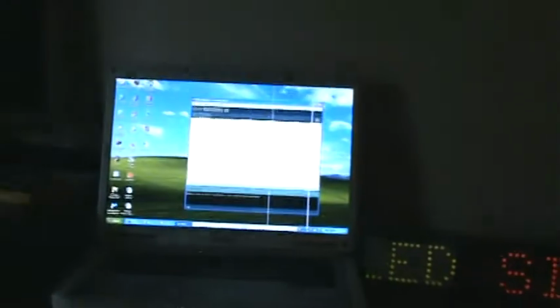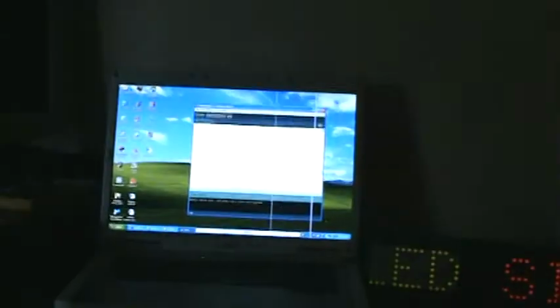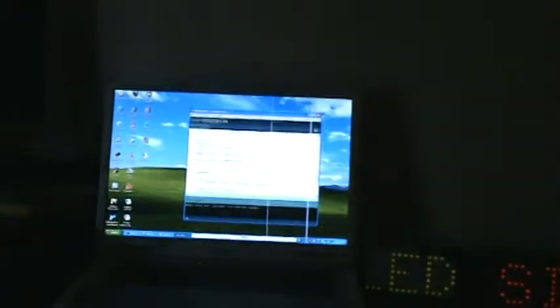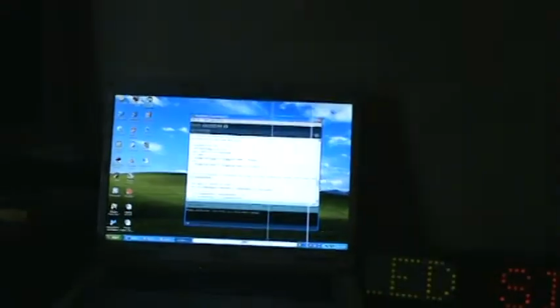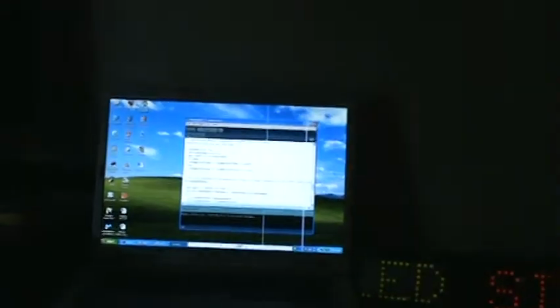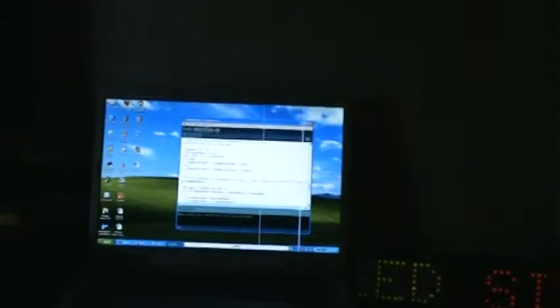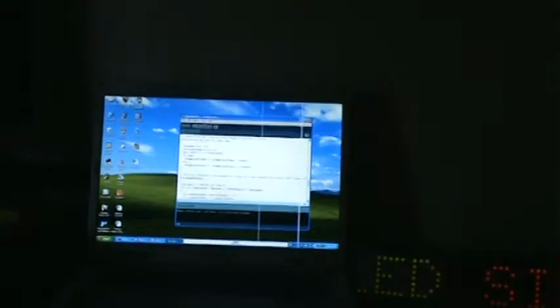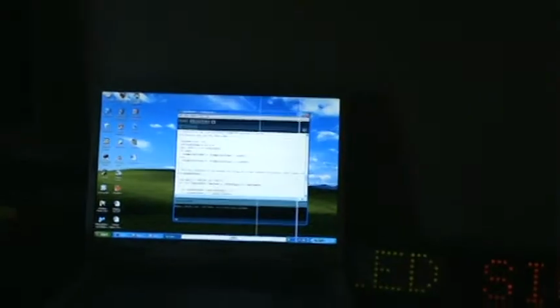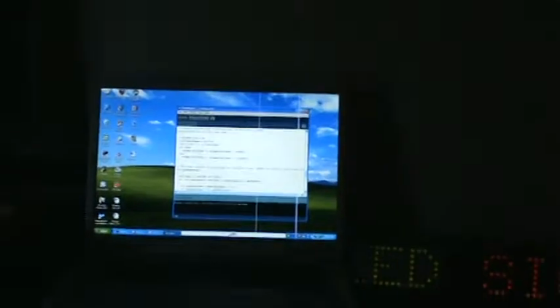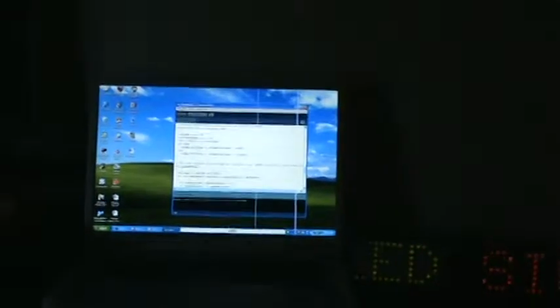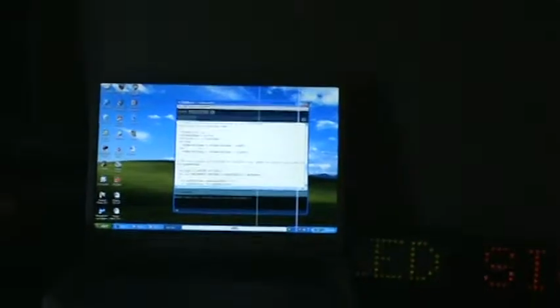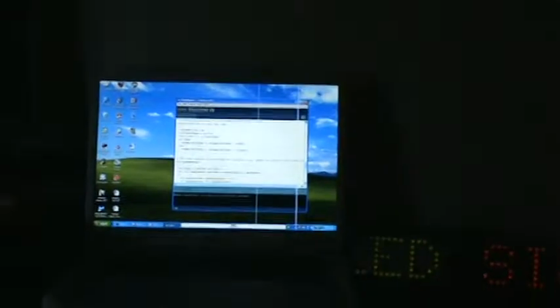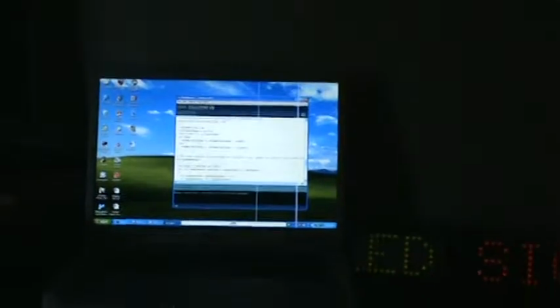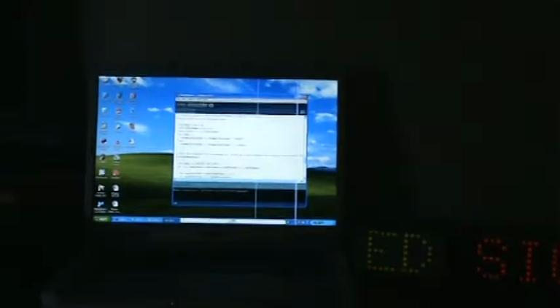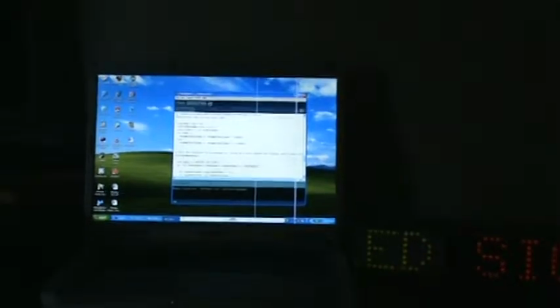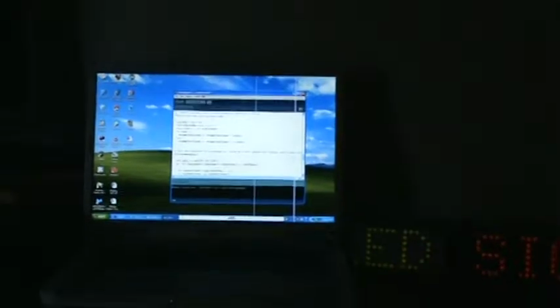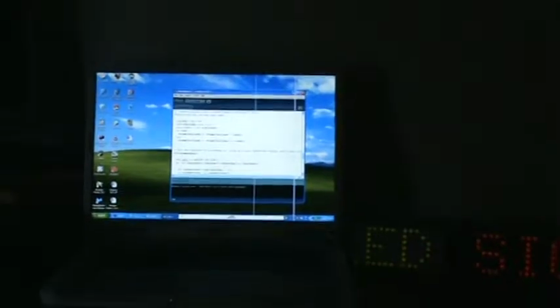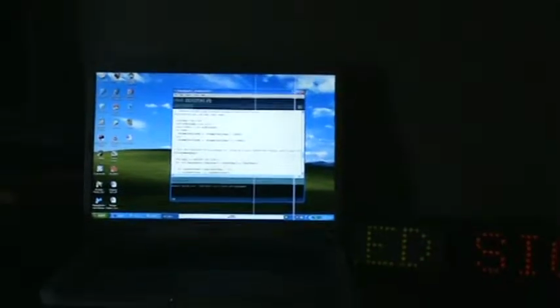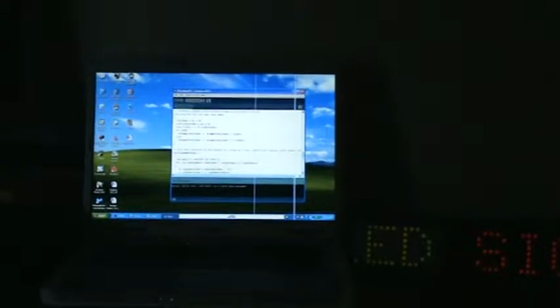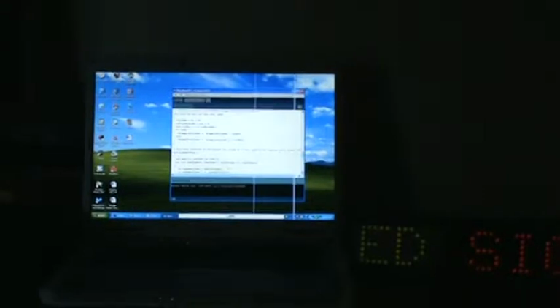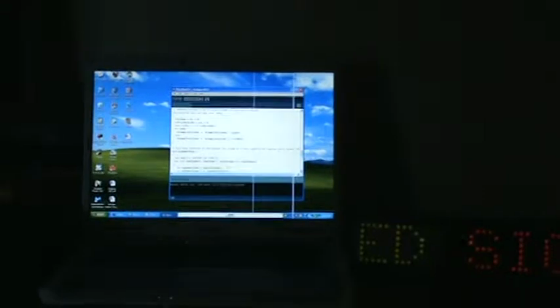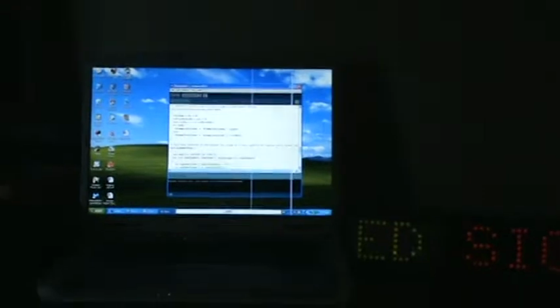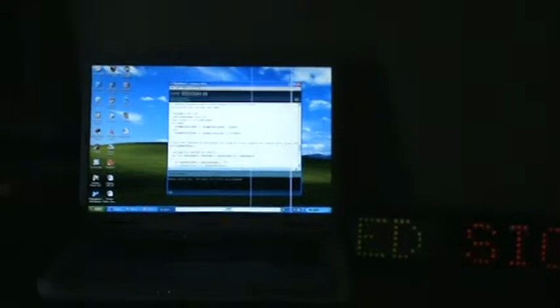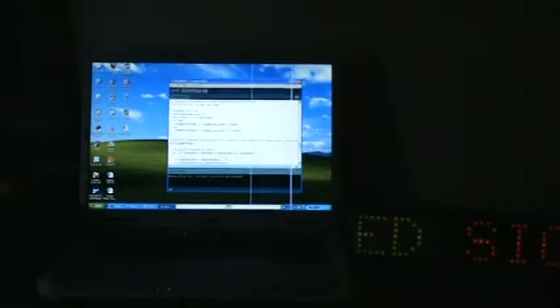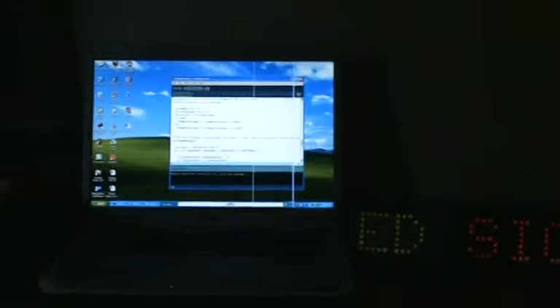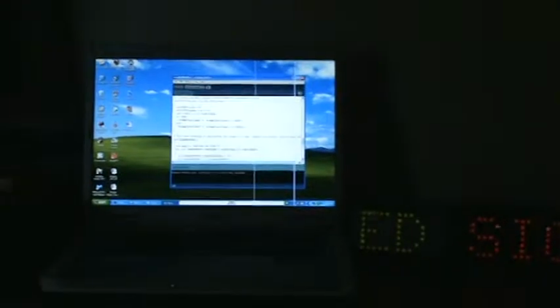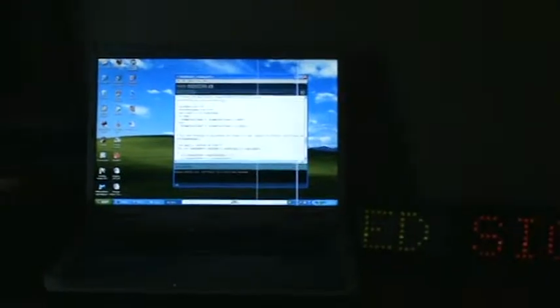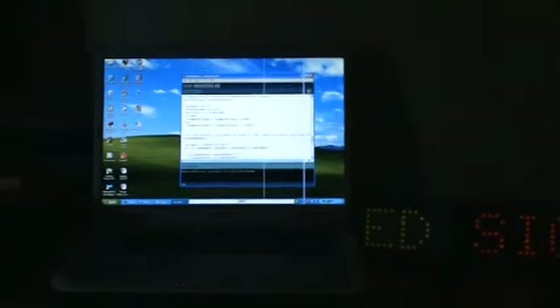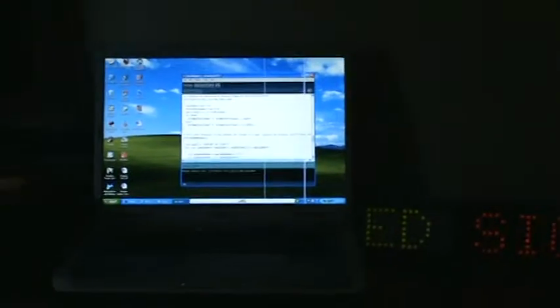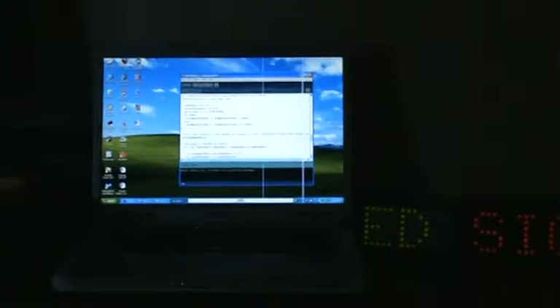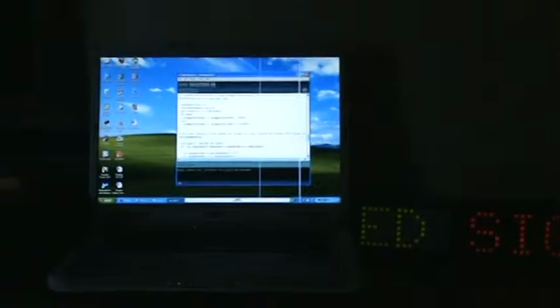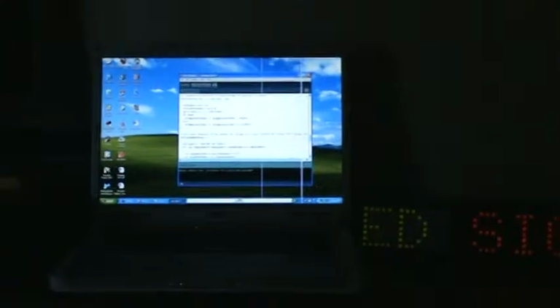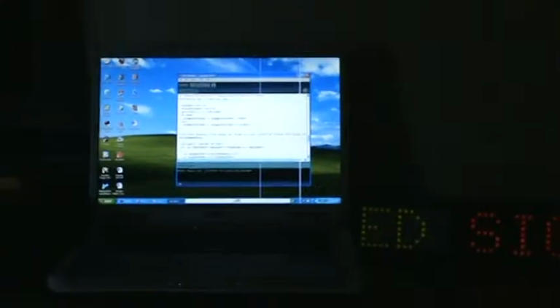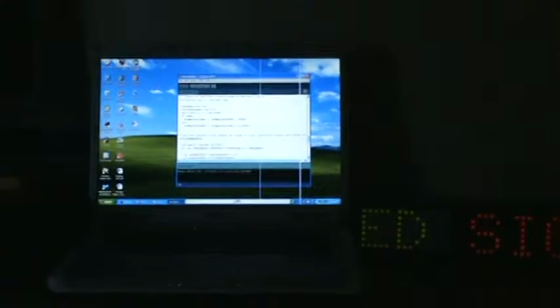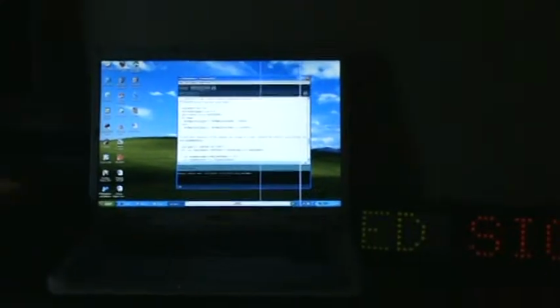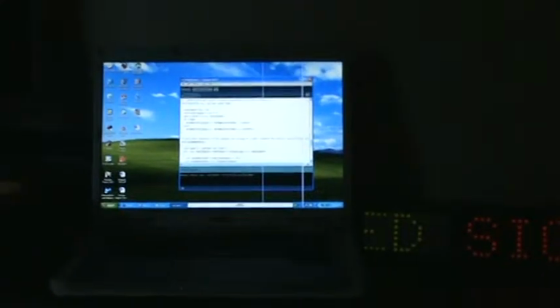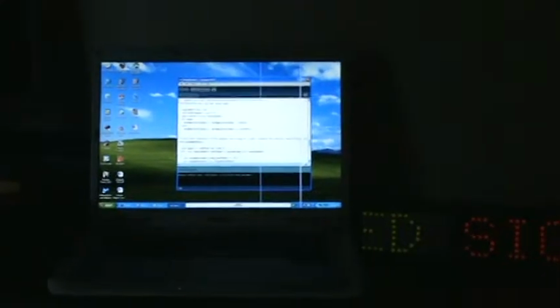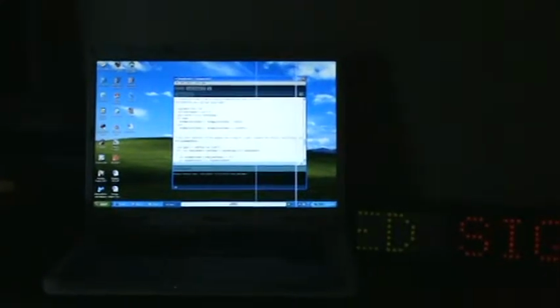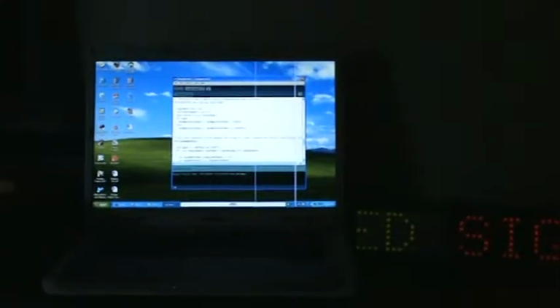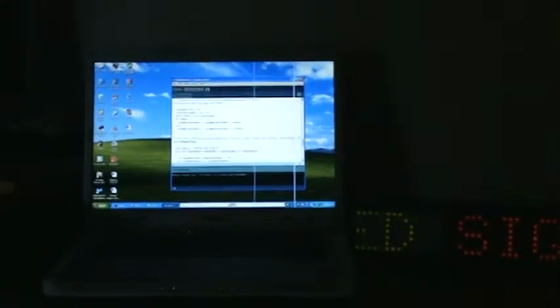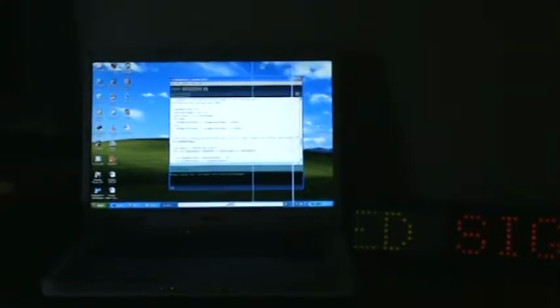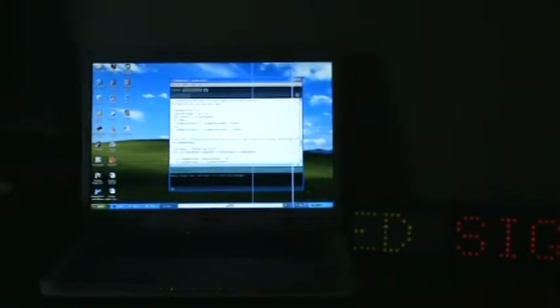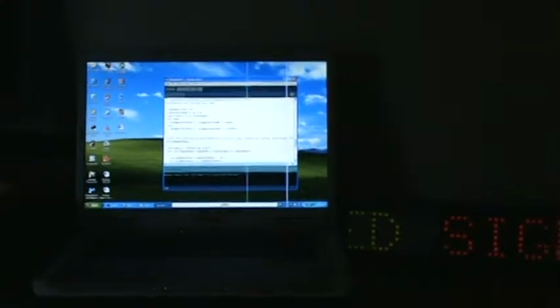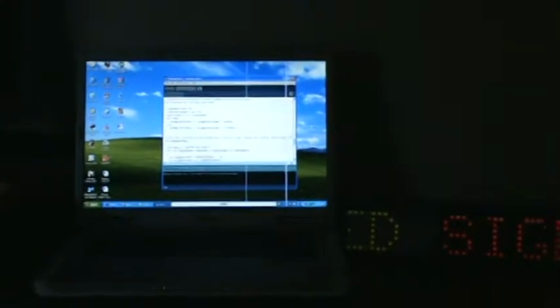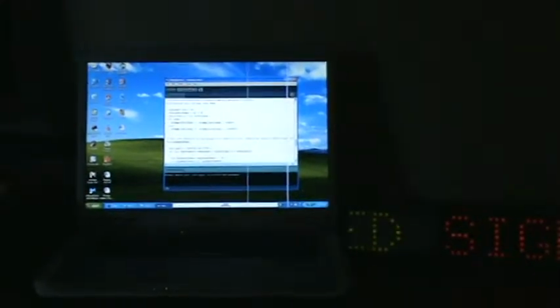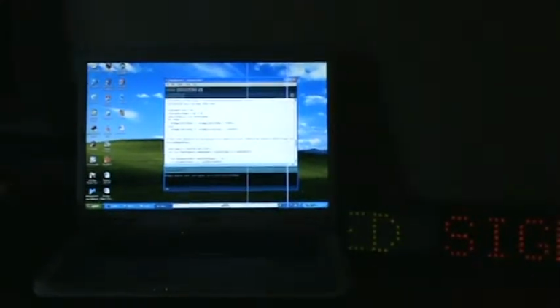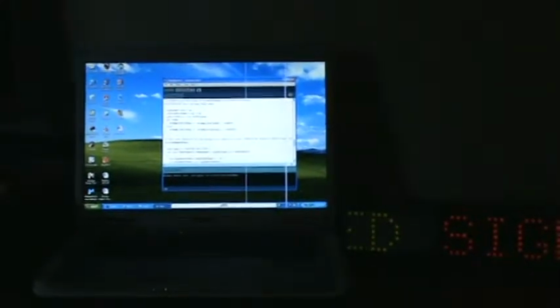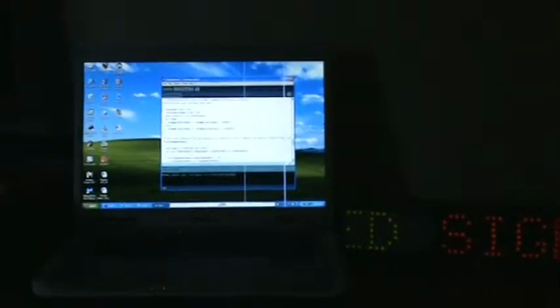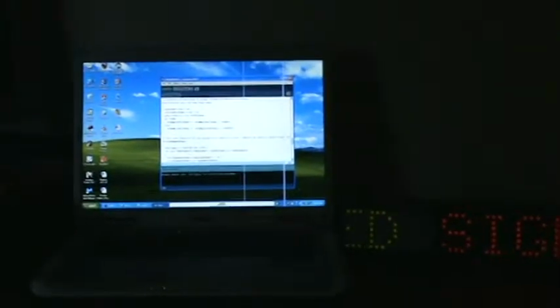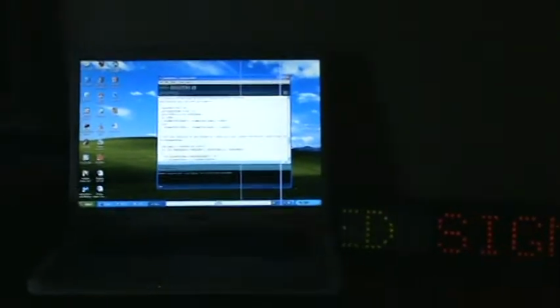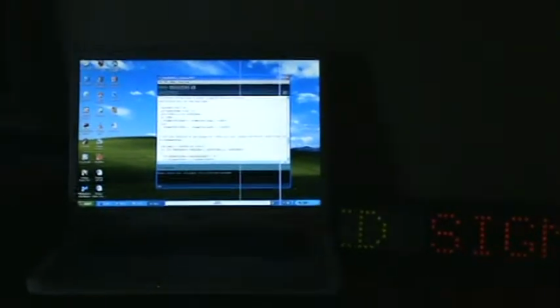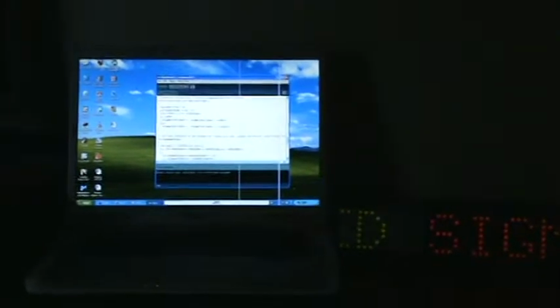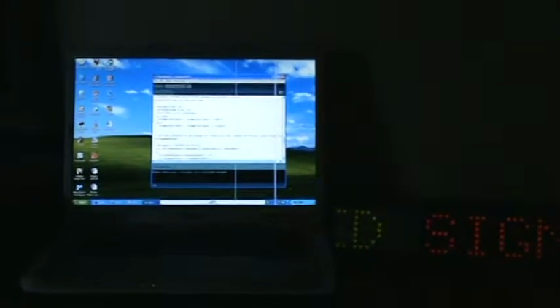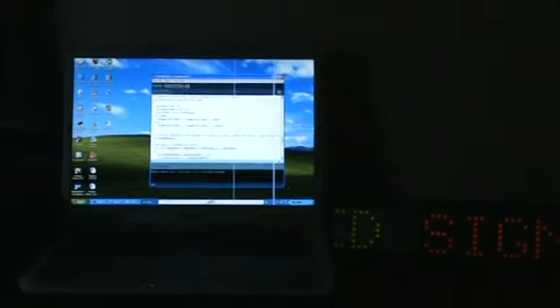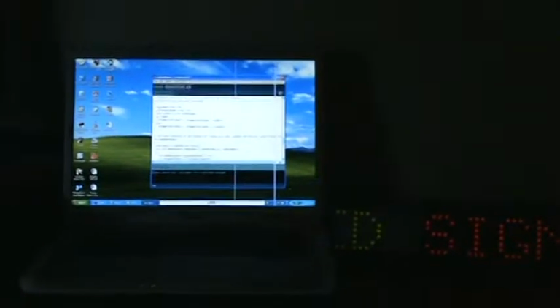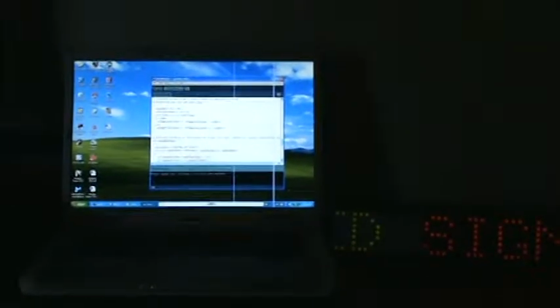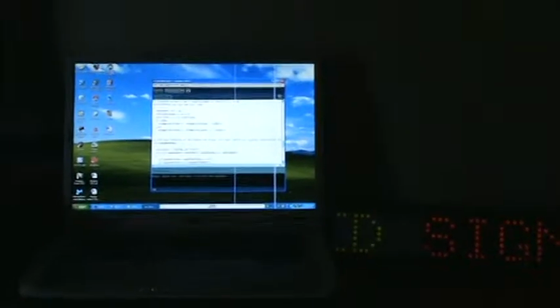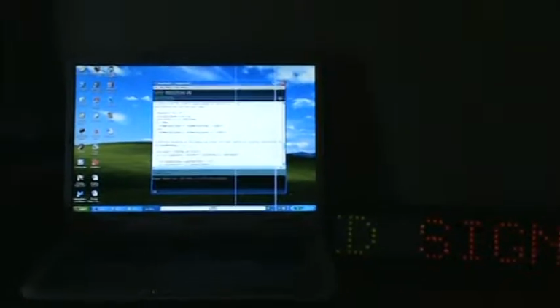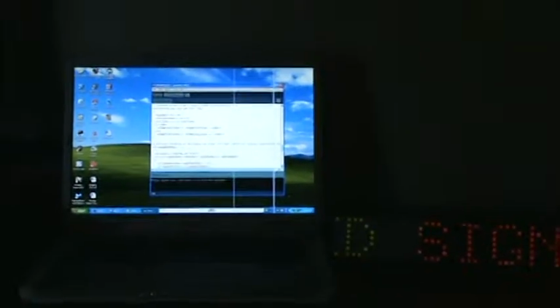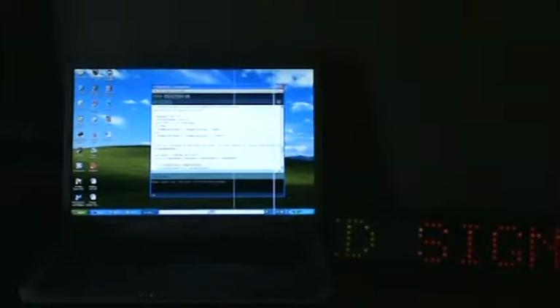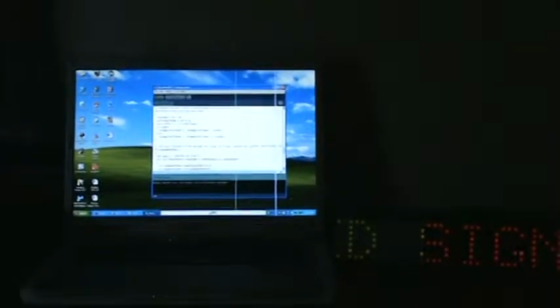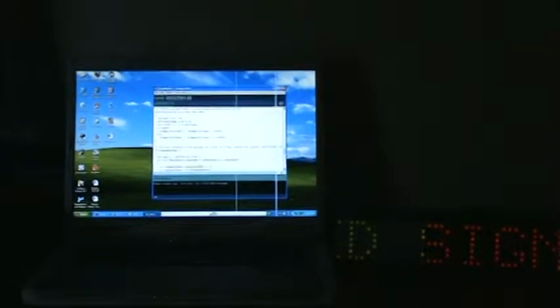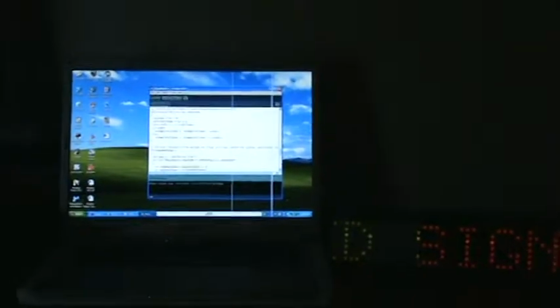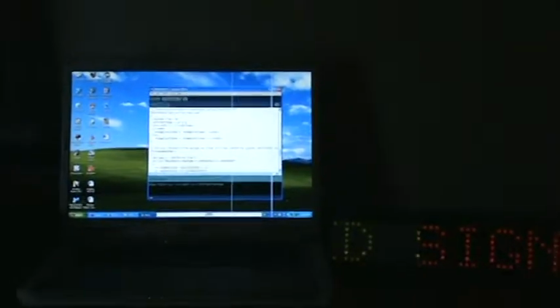There is a program on the screen — not like you can see it from here, huh?